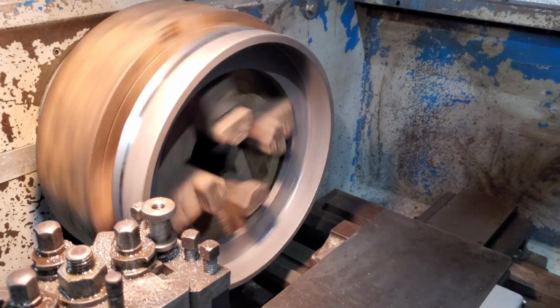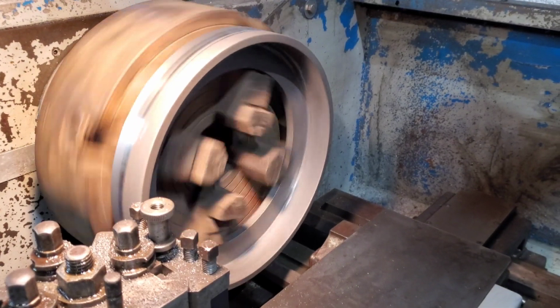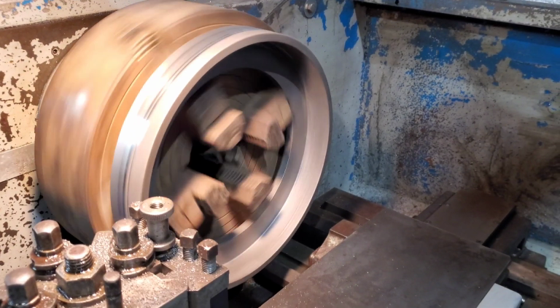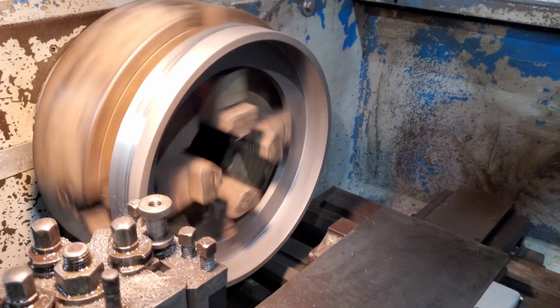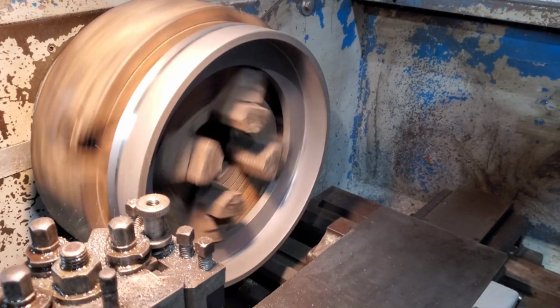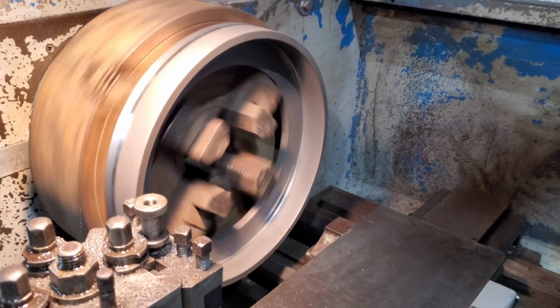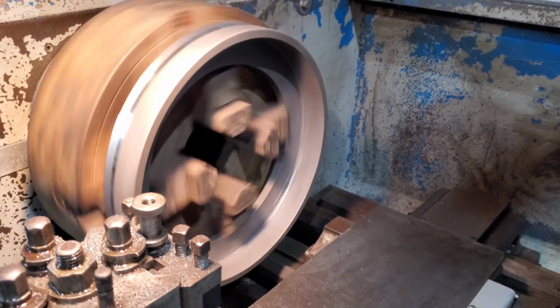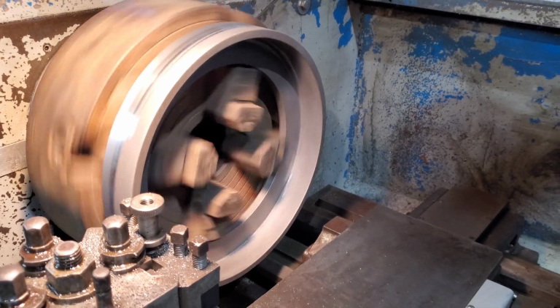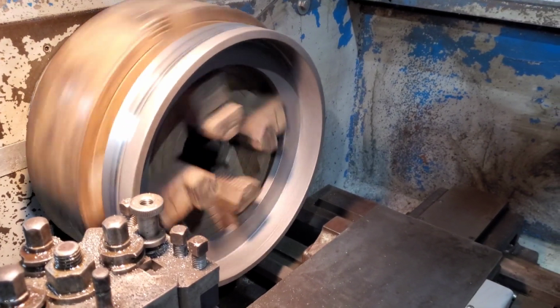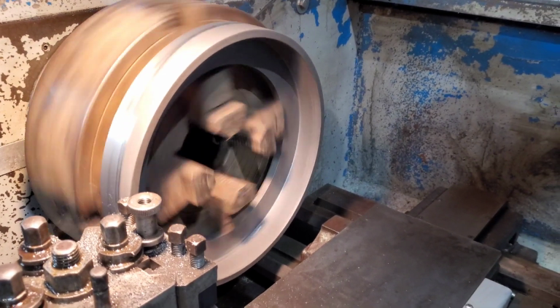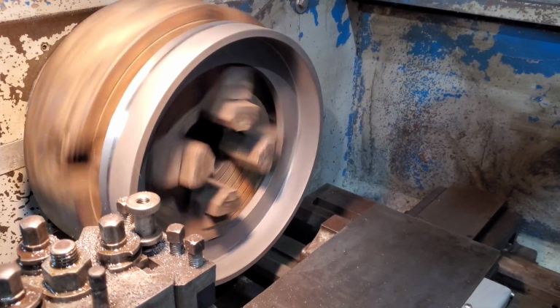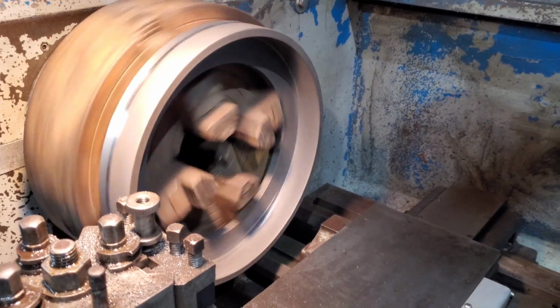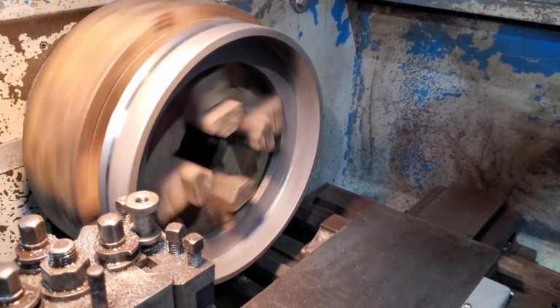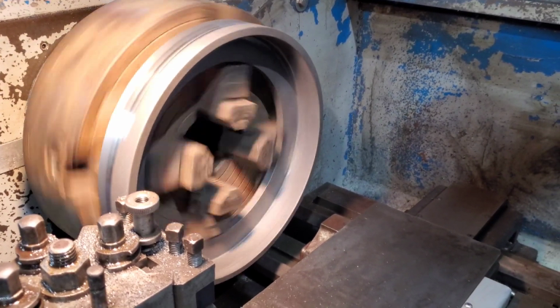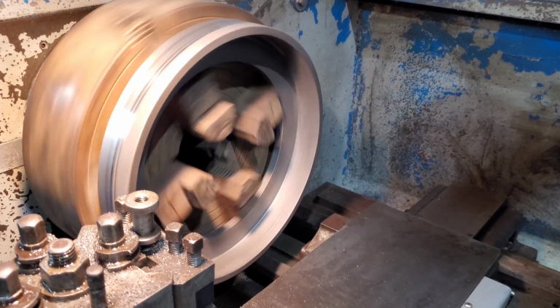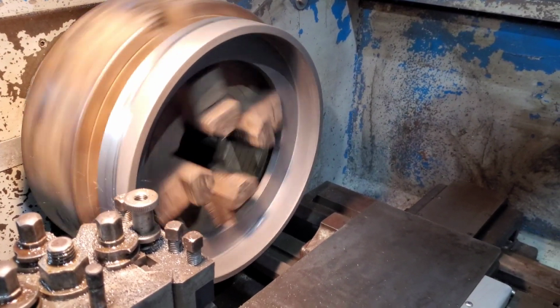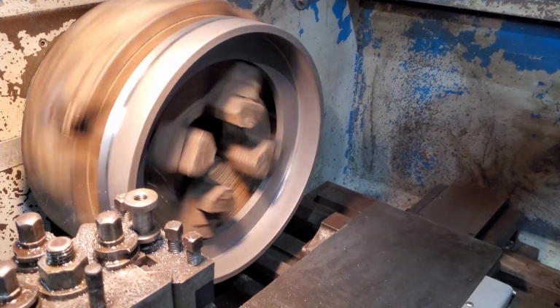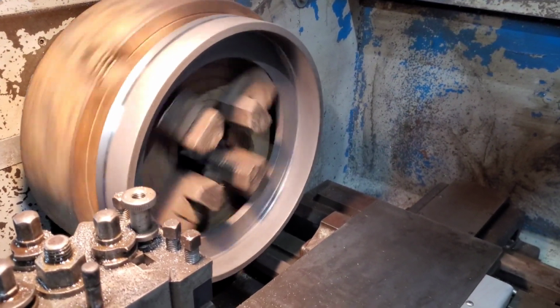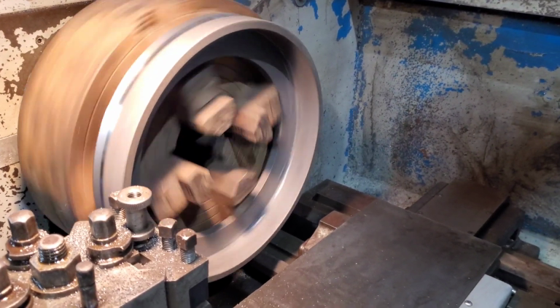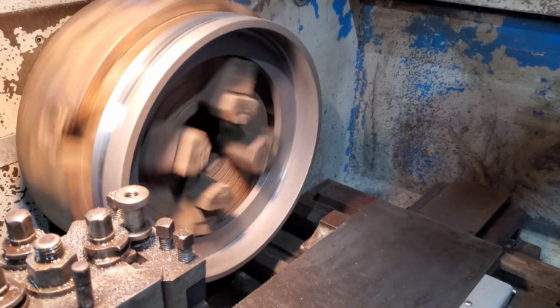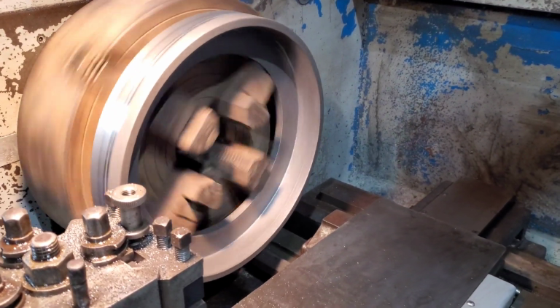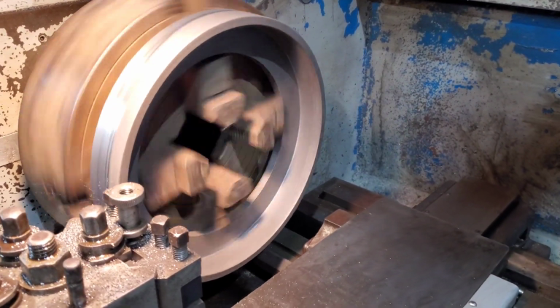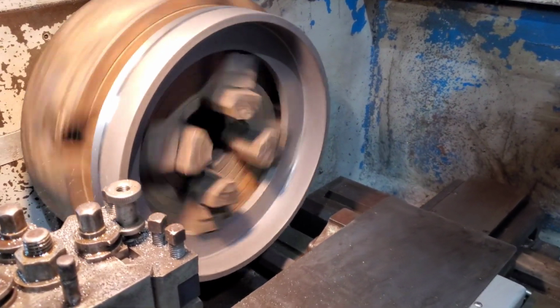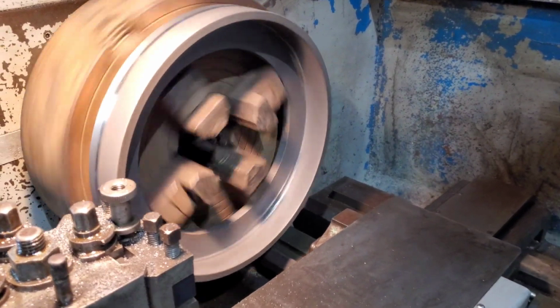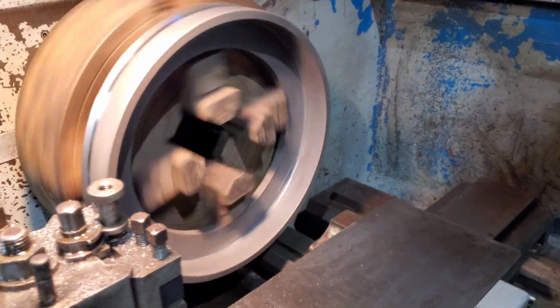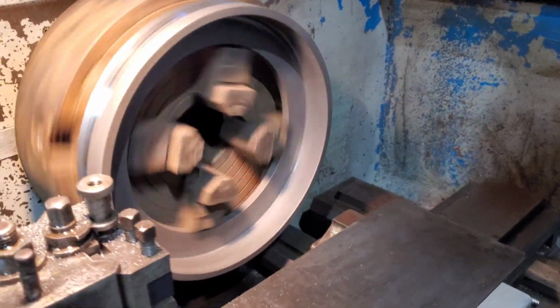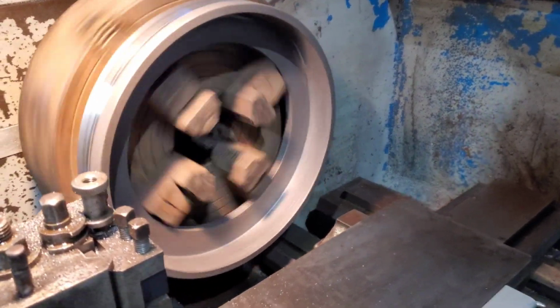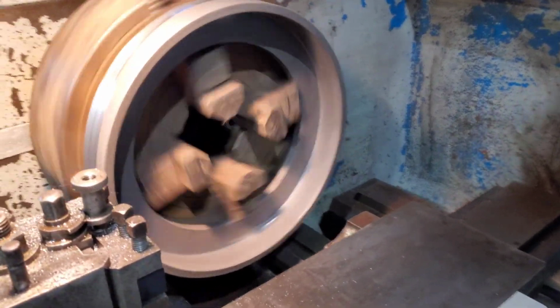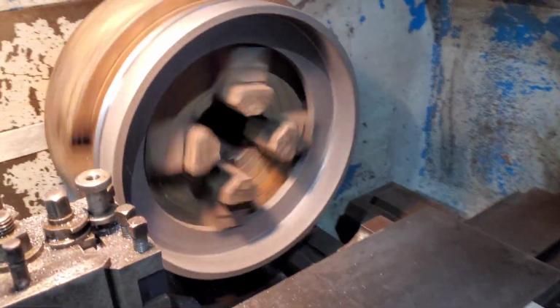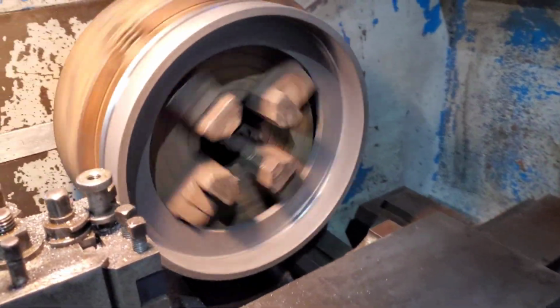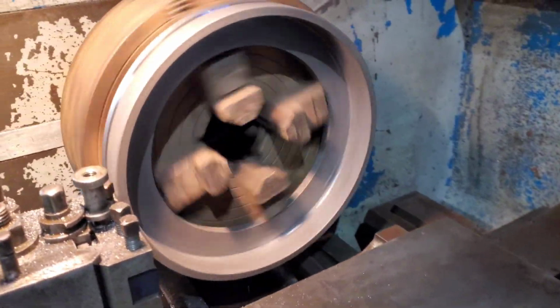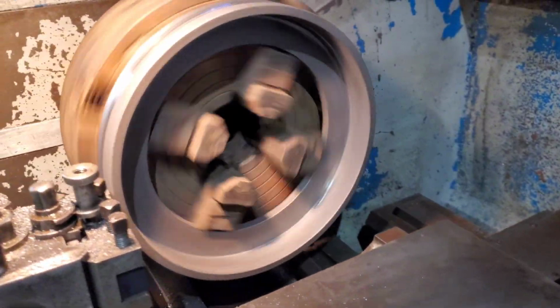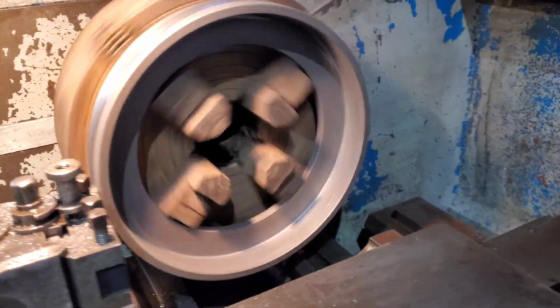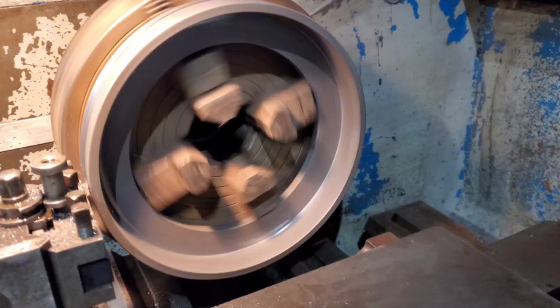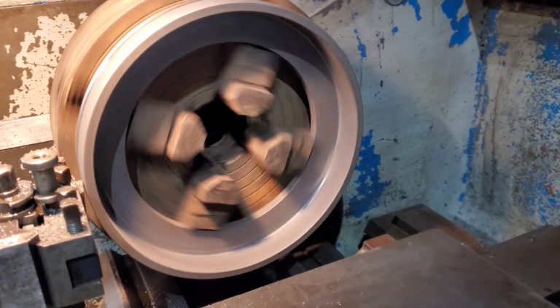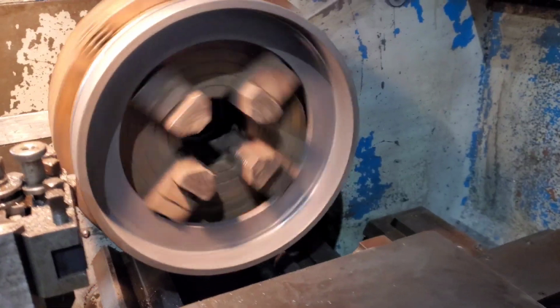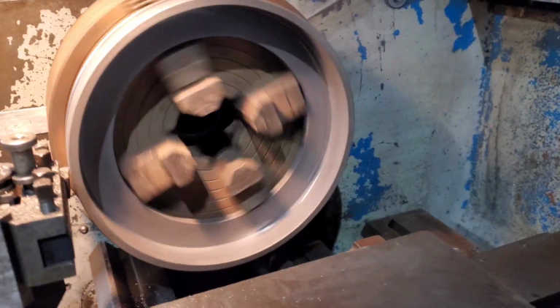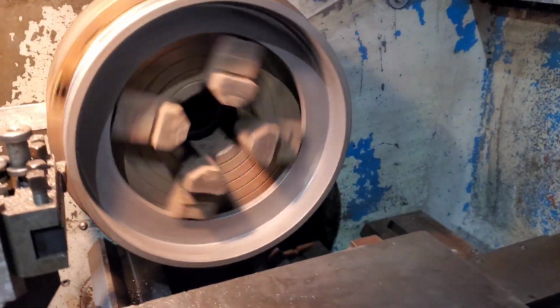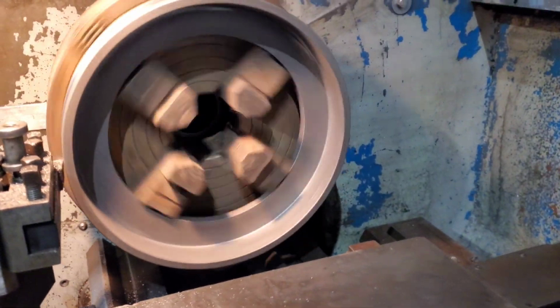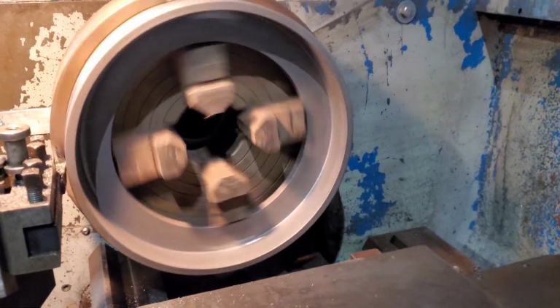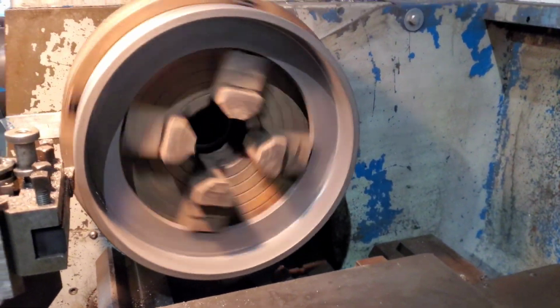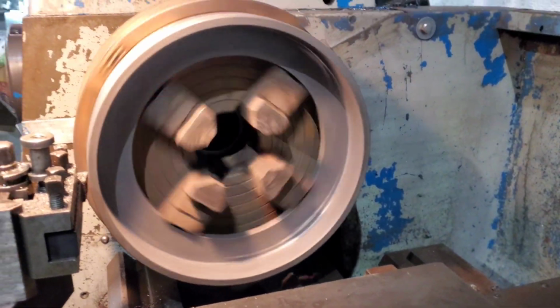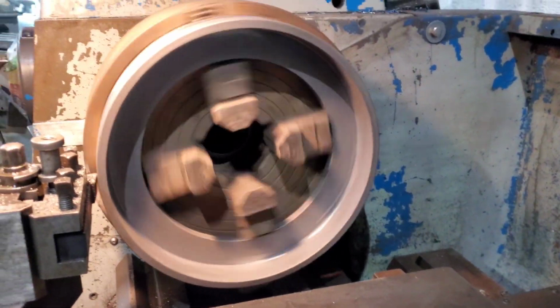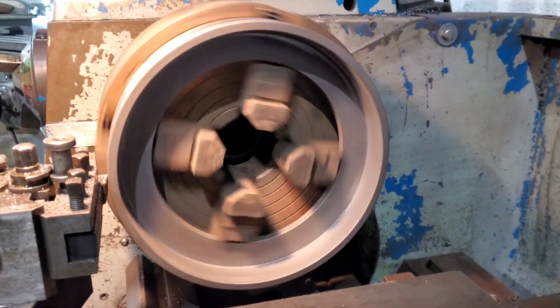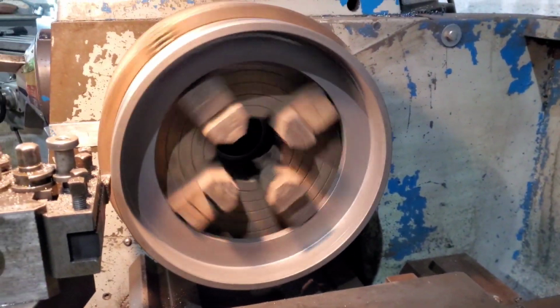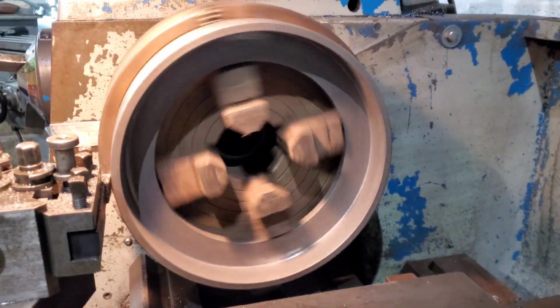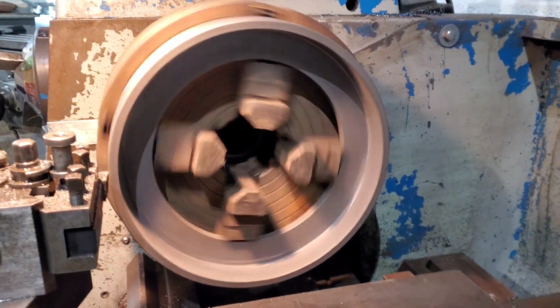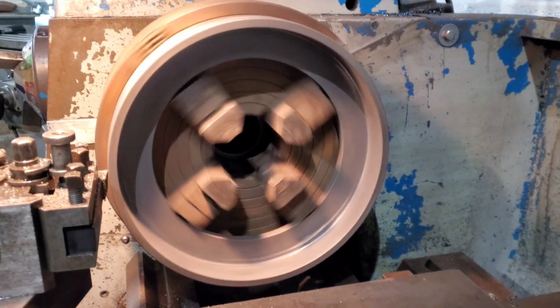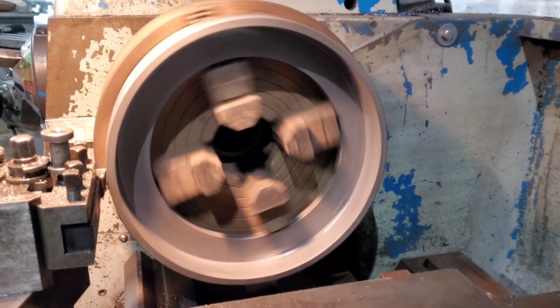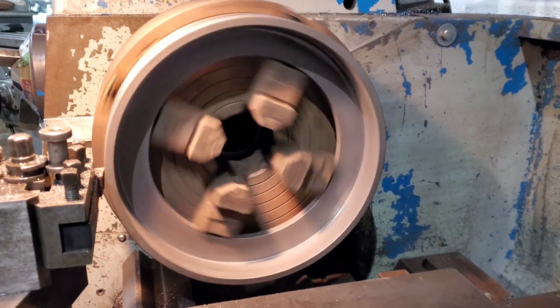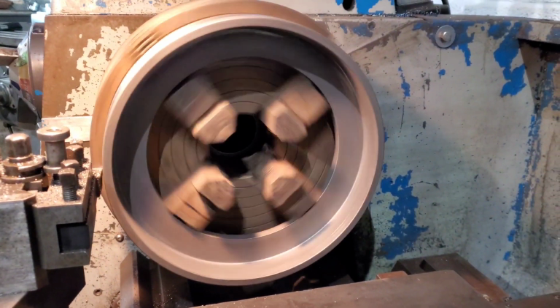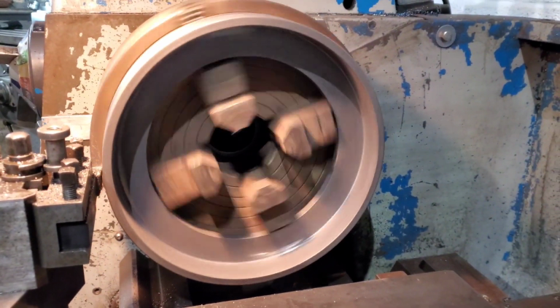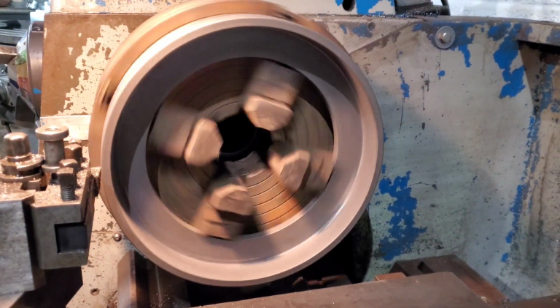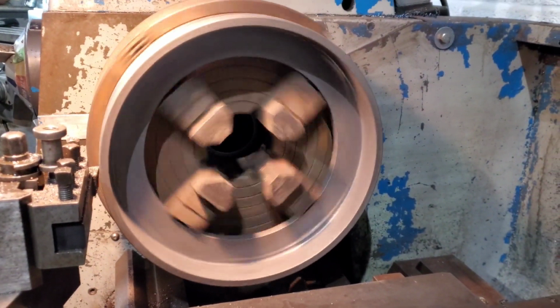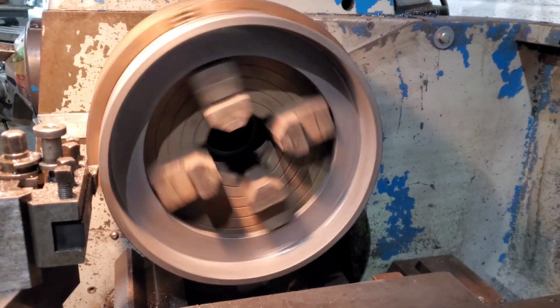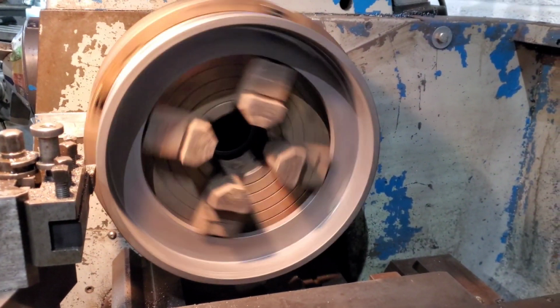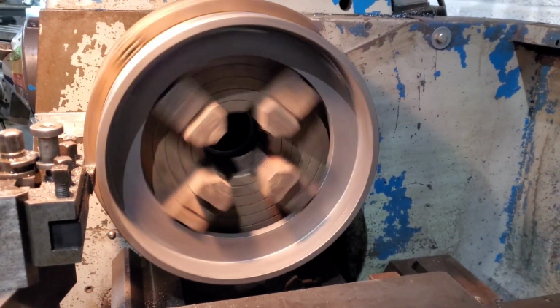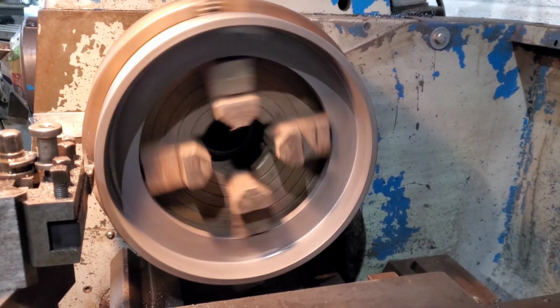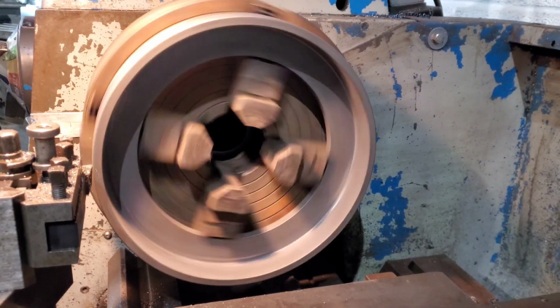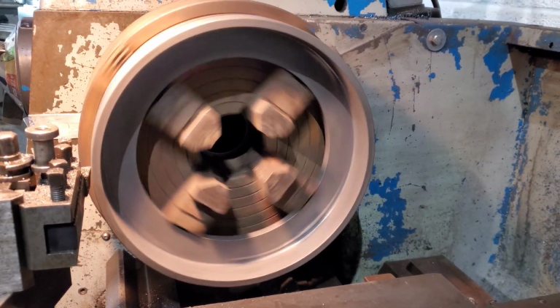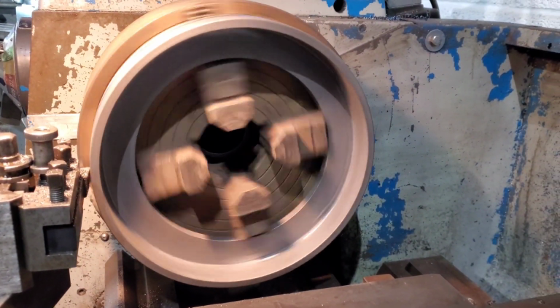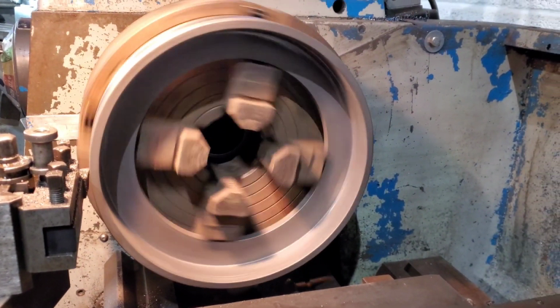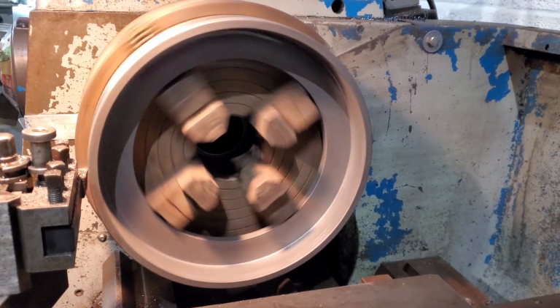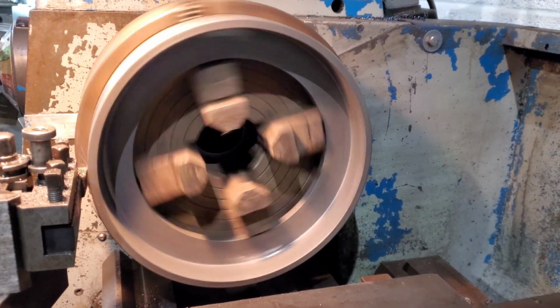Here you can see the outside diameter of the smoke box door ring being turned. It hasn't cleaned up yet.